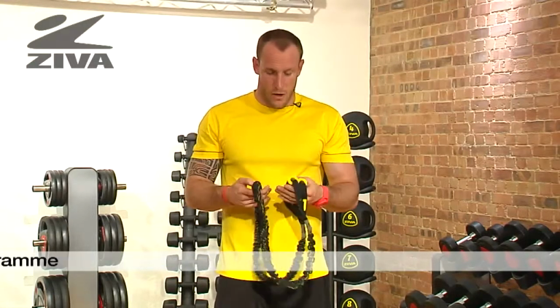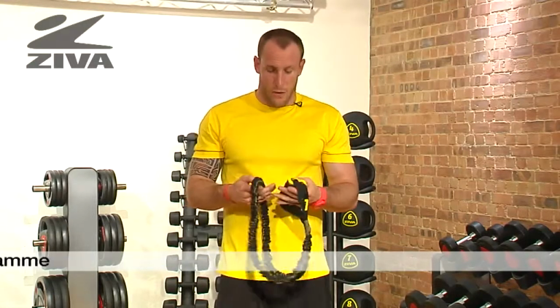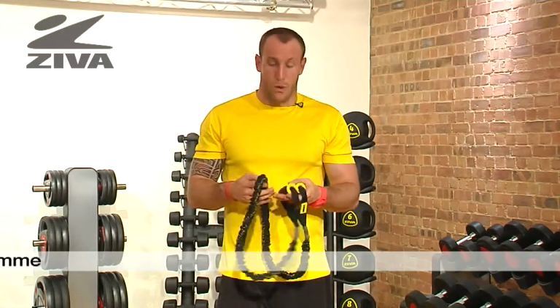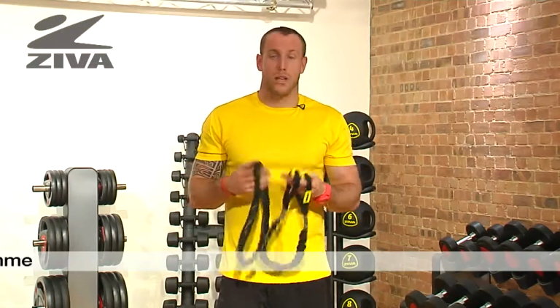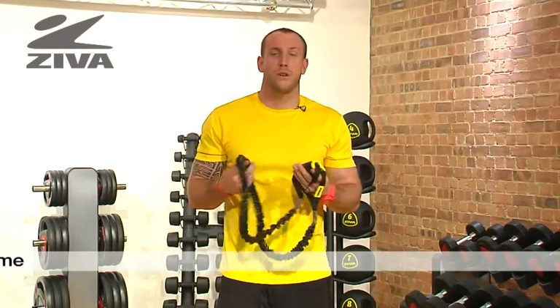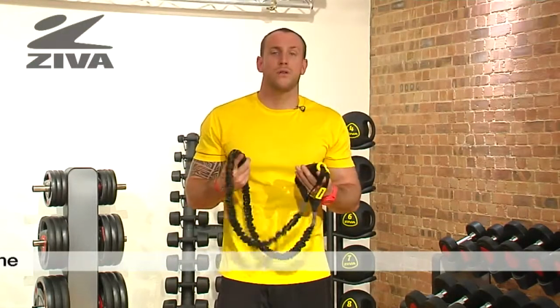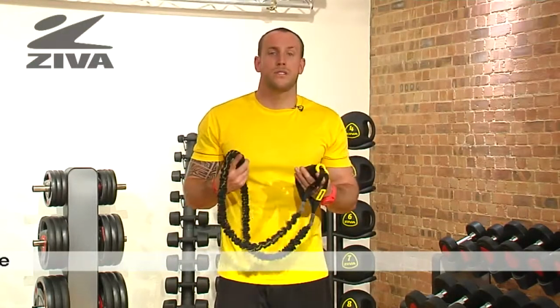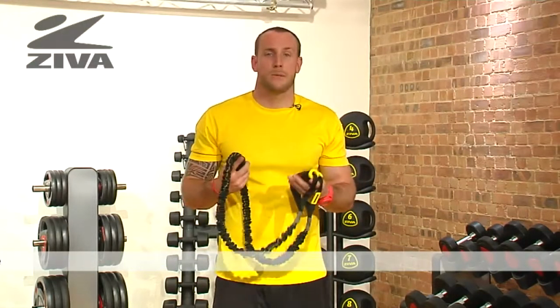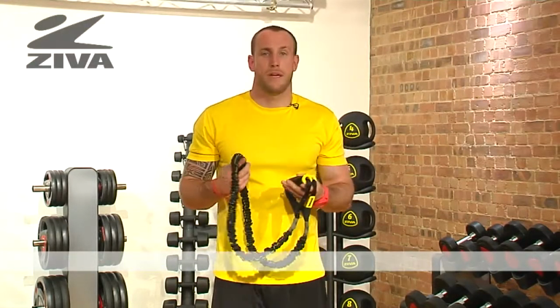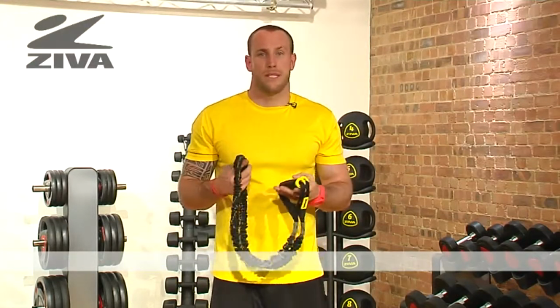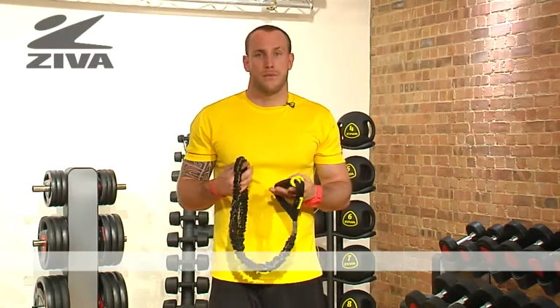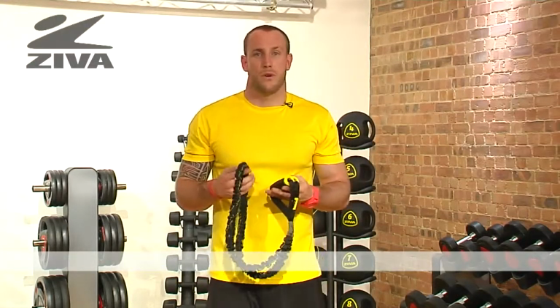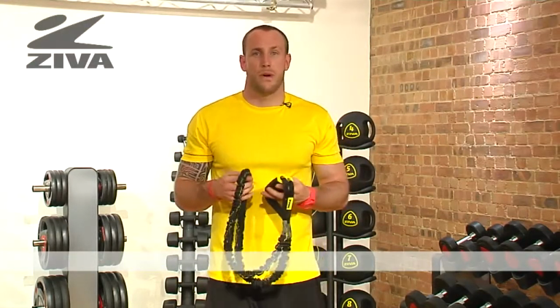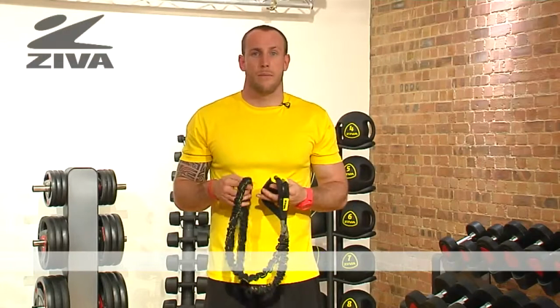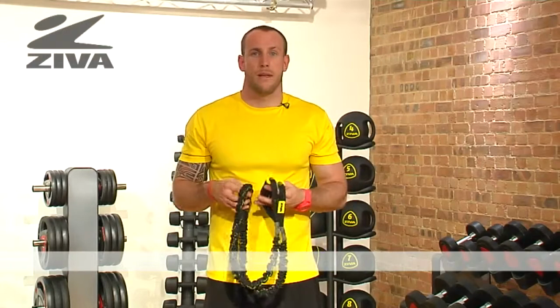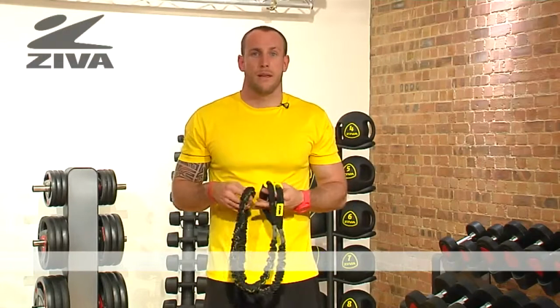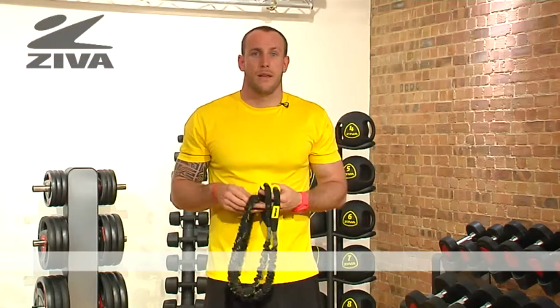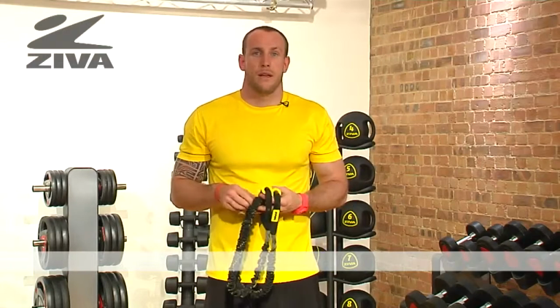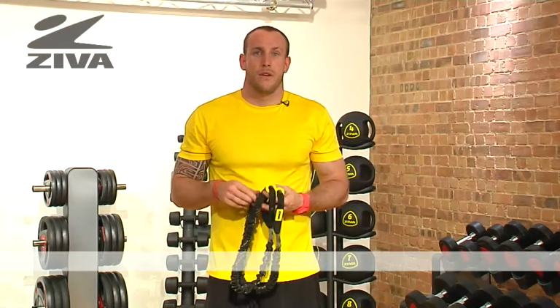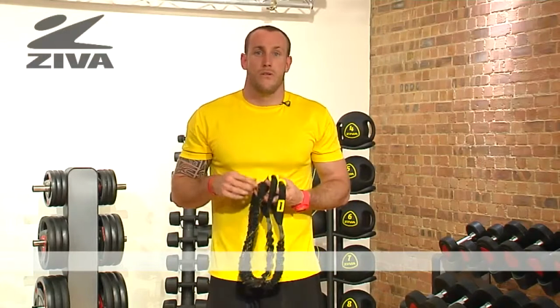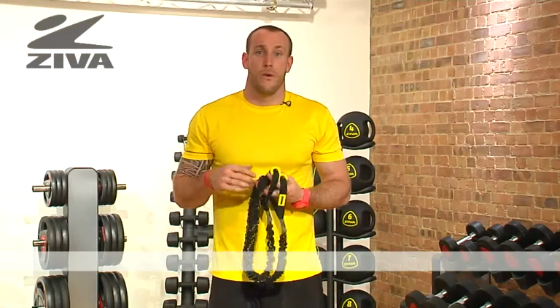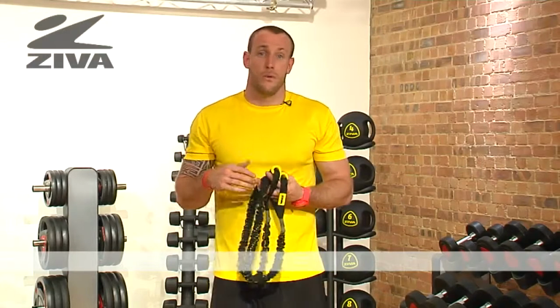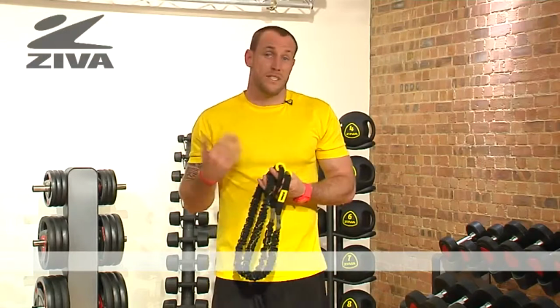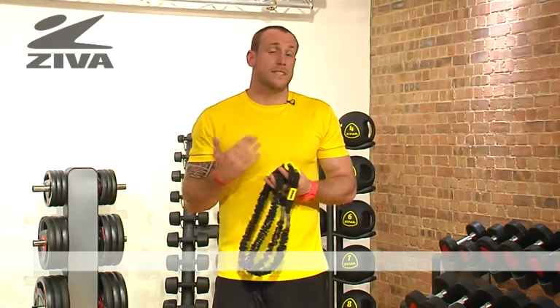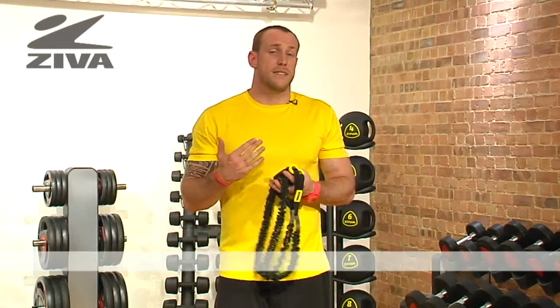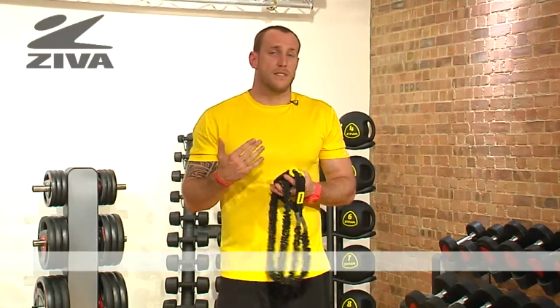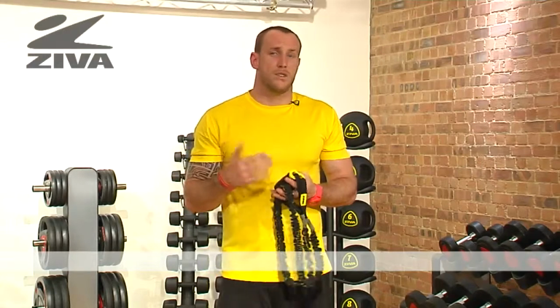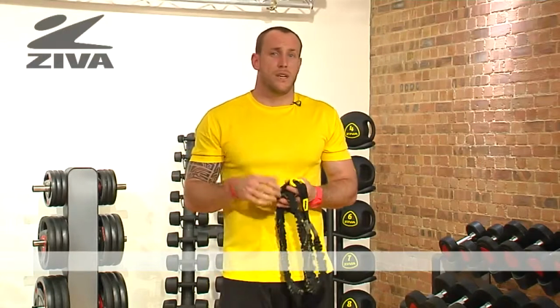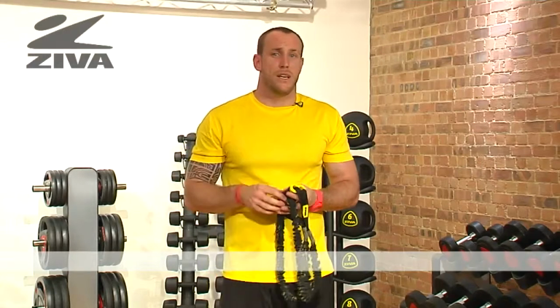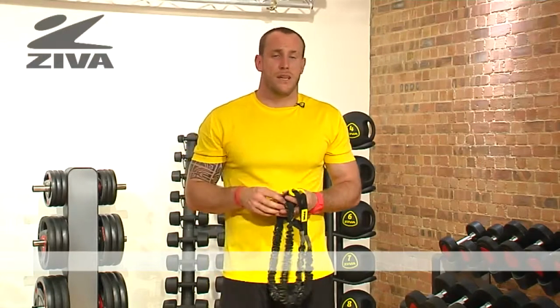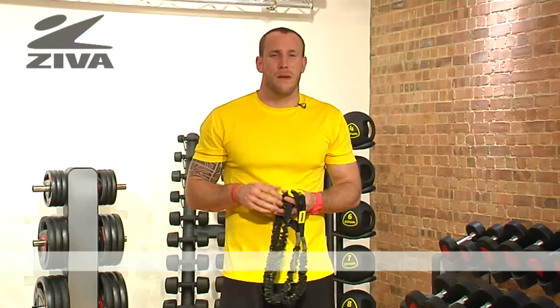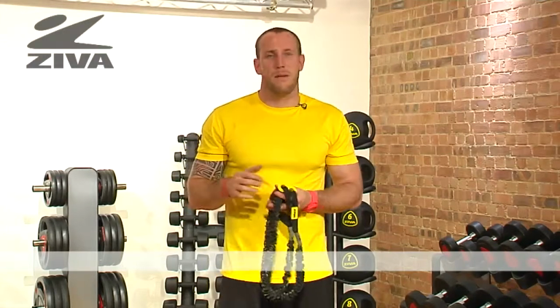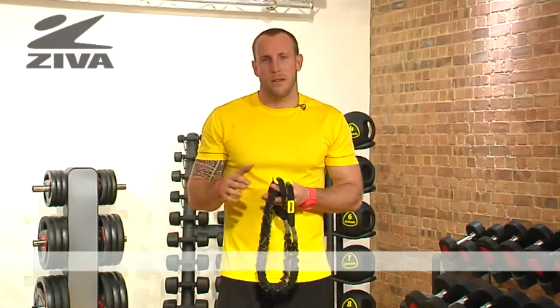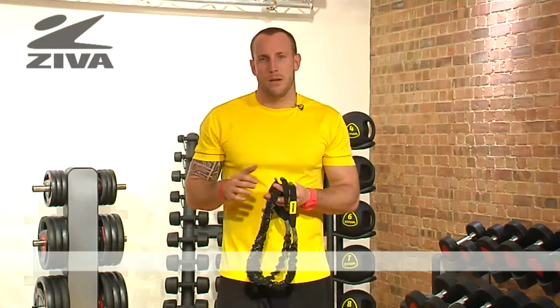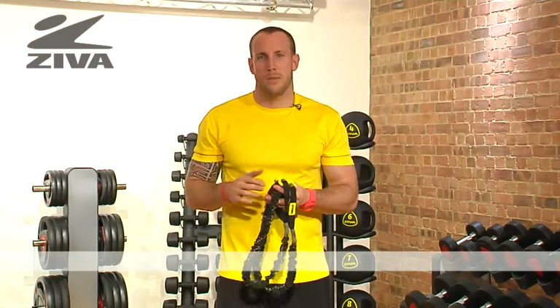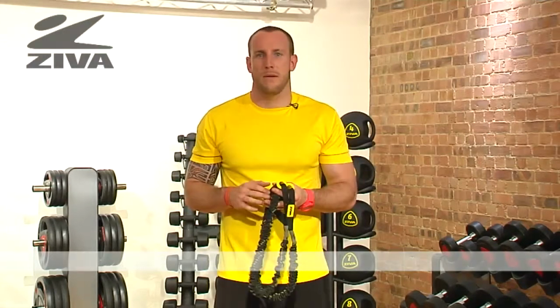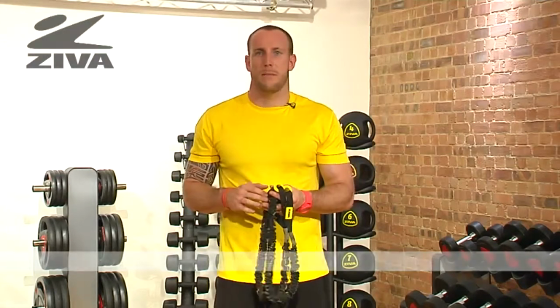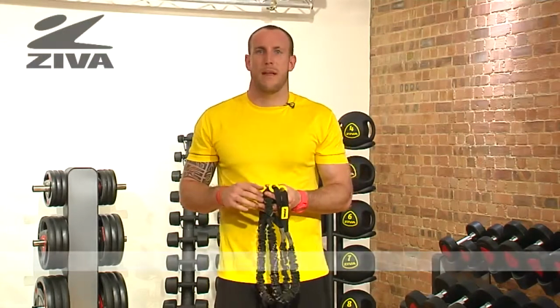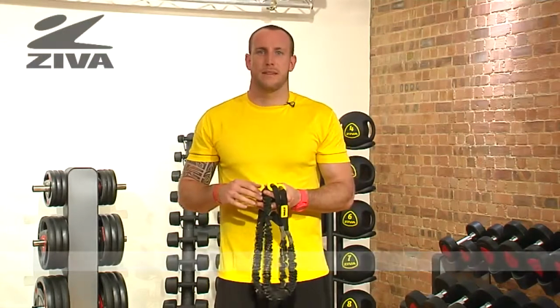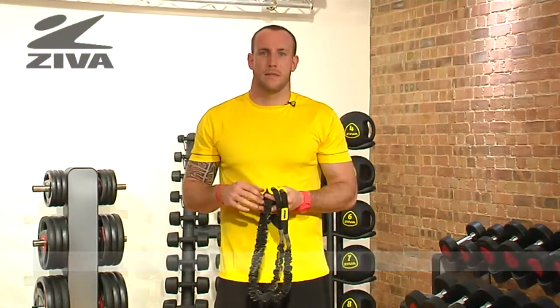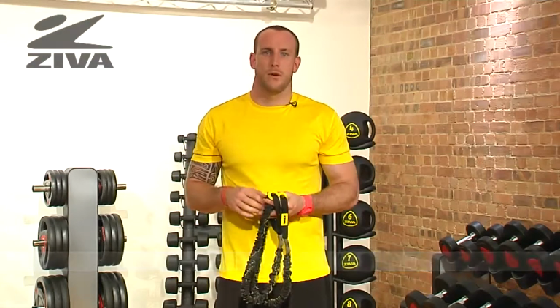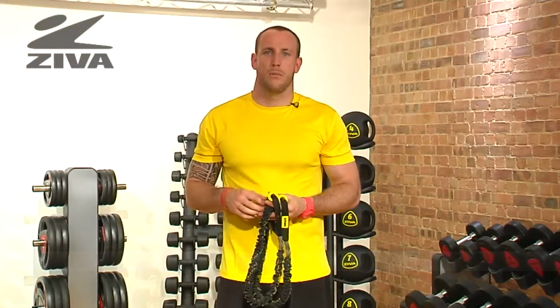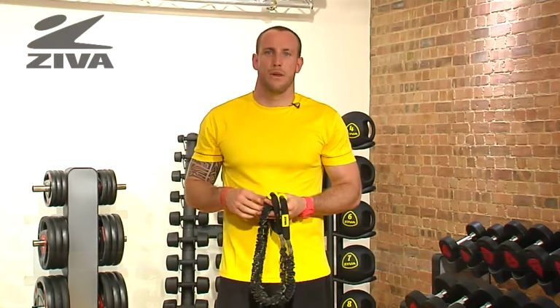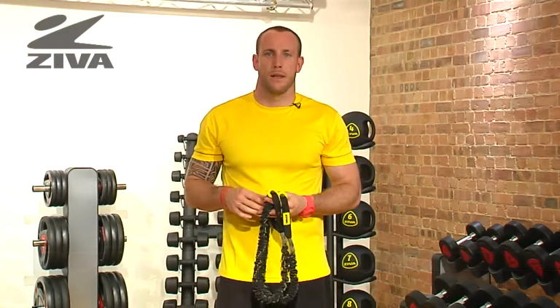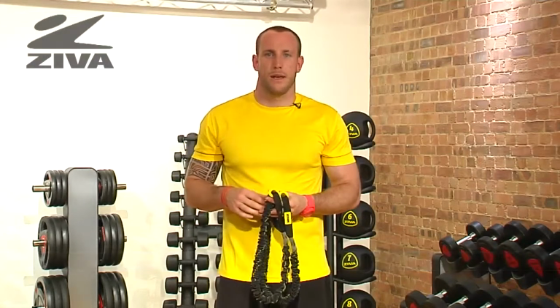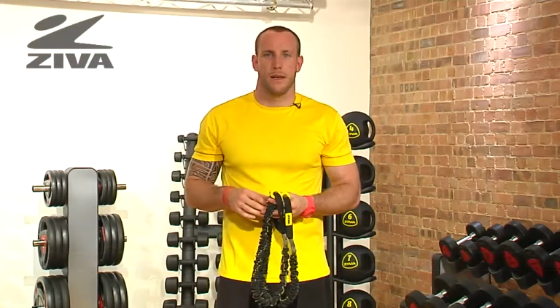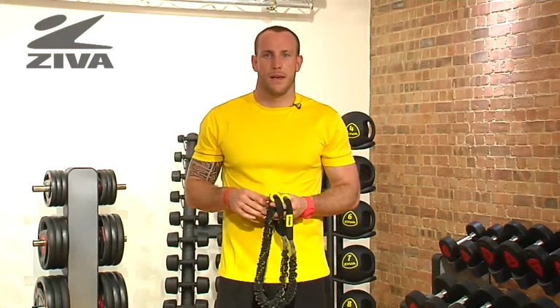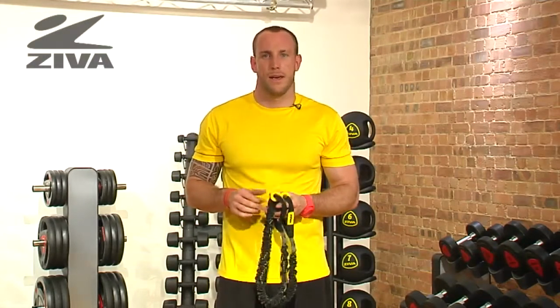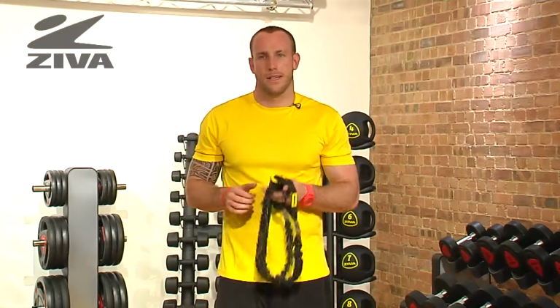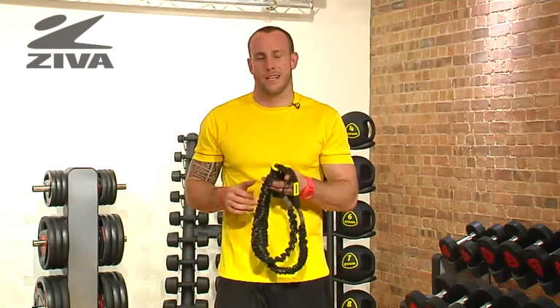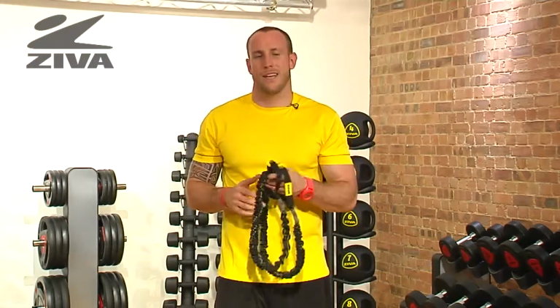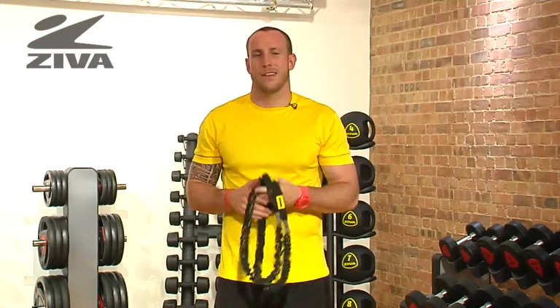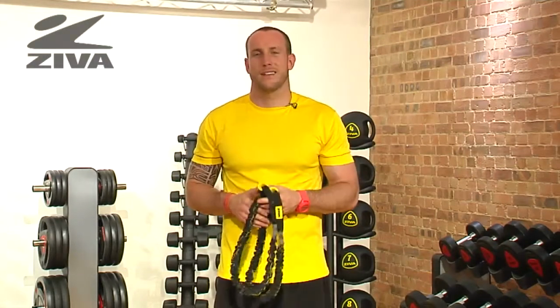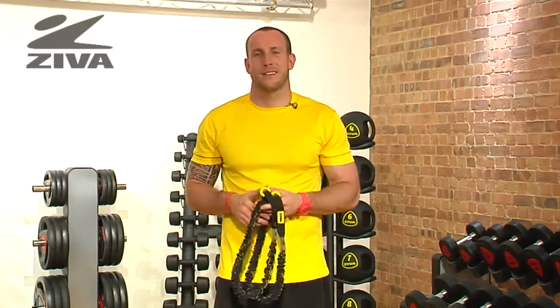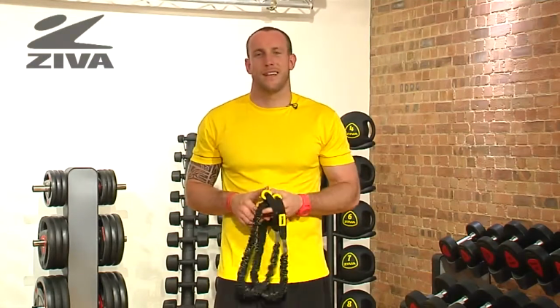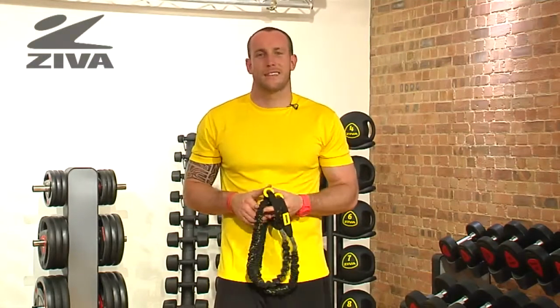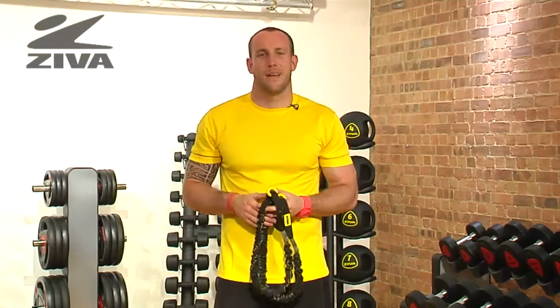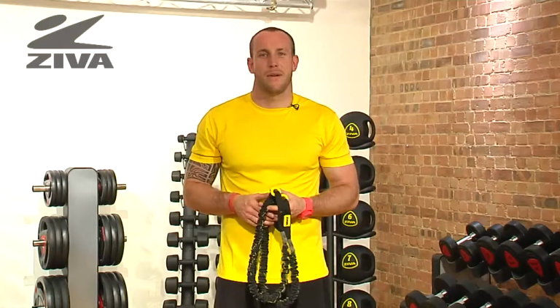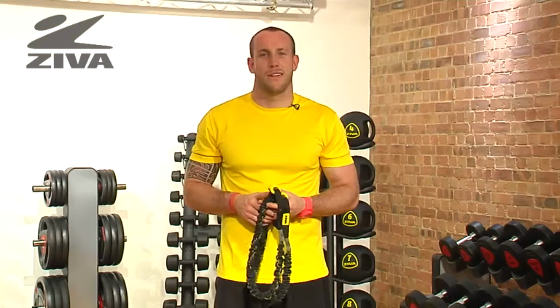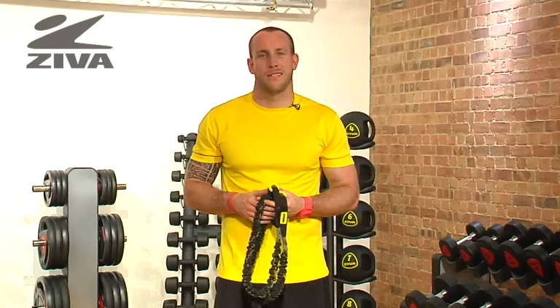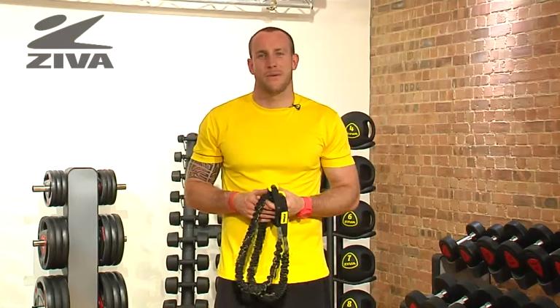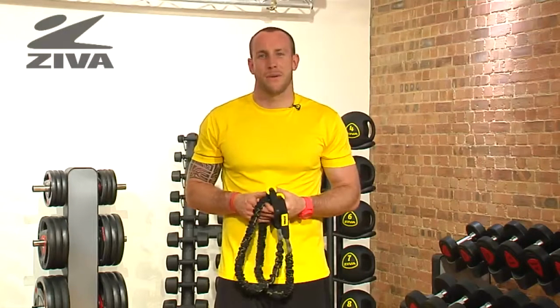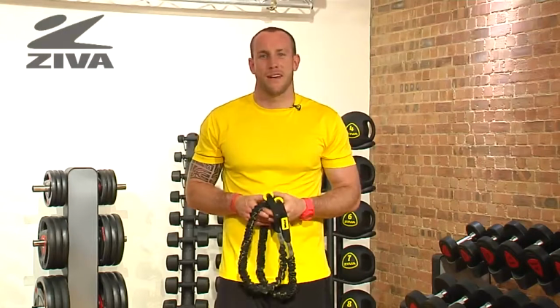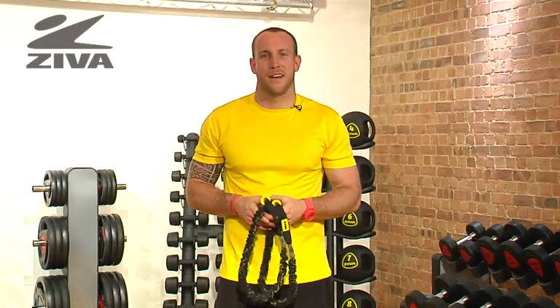We're going to use this piece of equipment for resistance training and maybe a little bit of balance and mobility. Check out the exercise library to see what we've got.